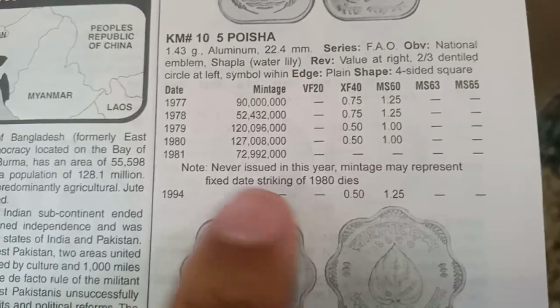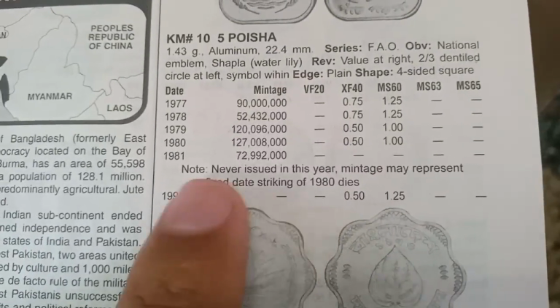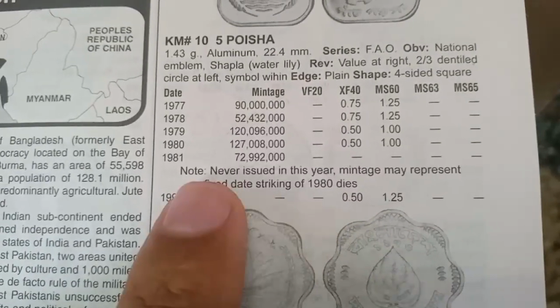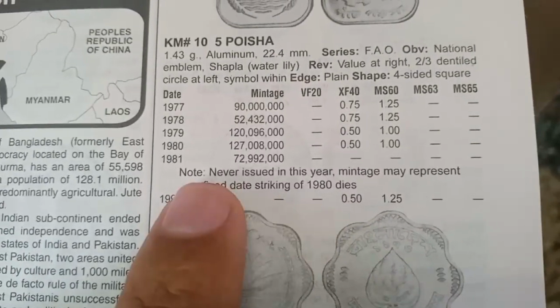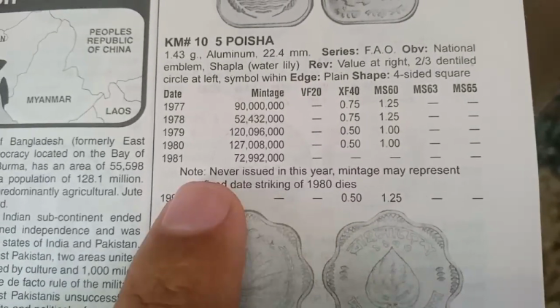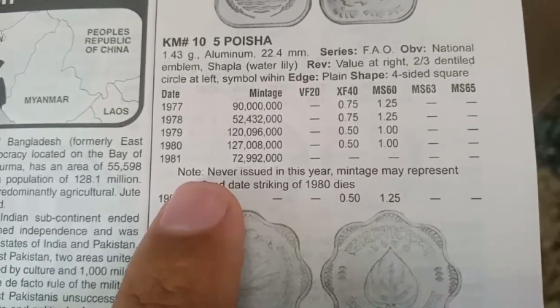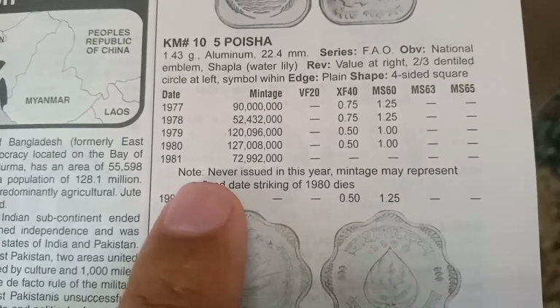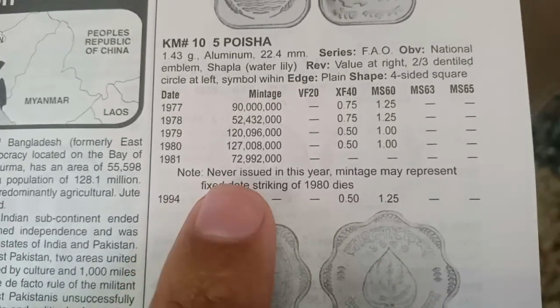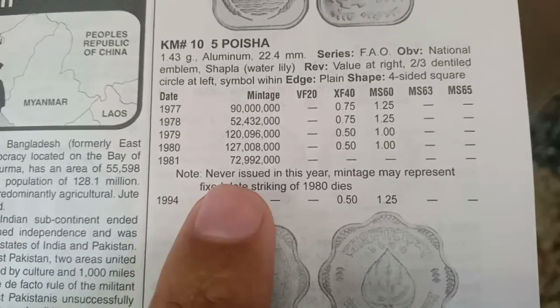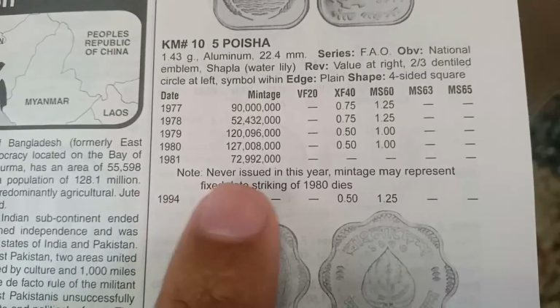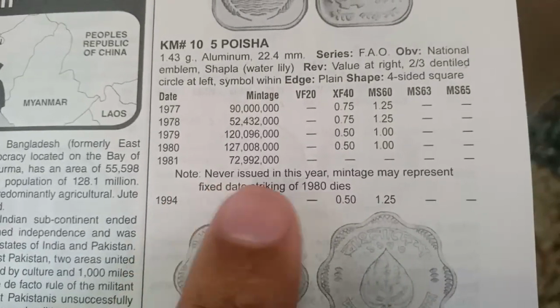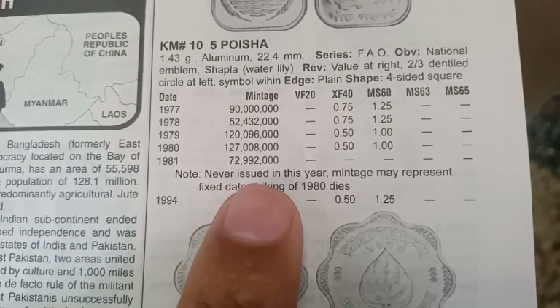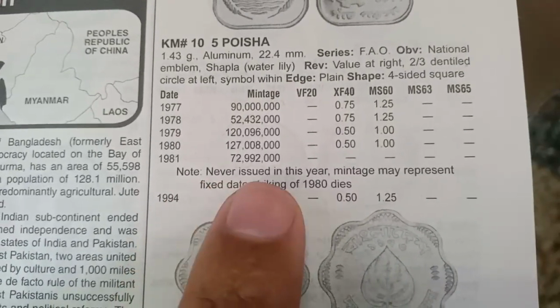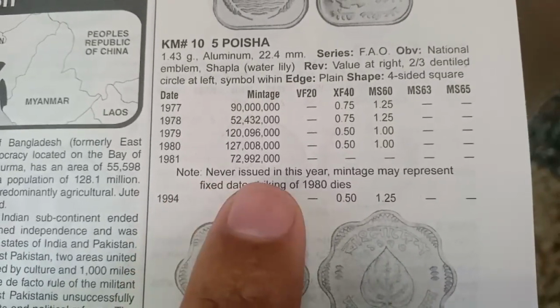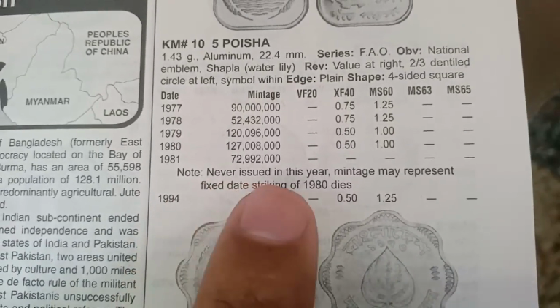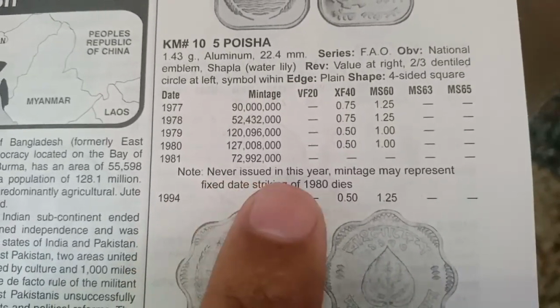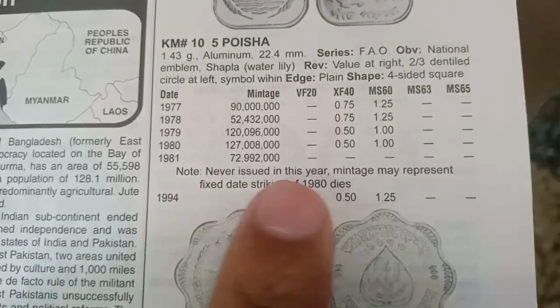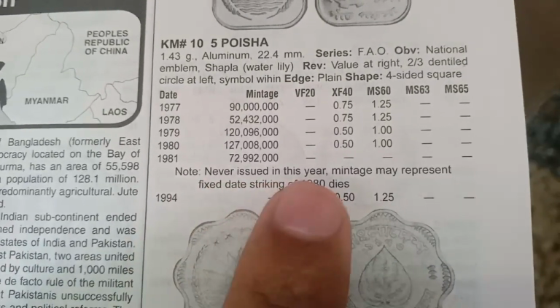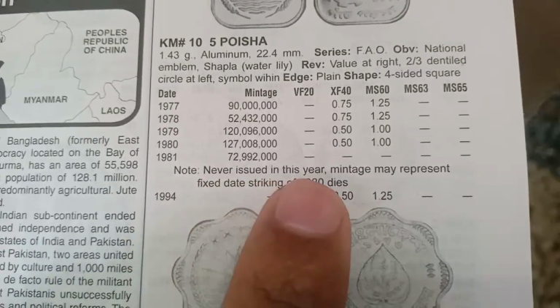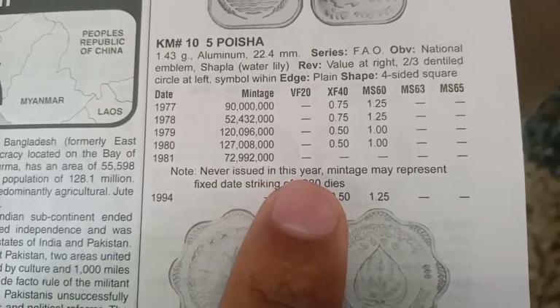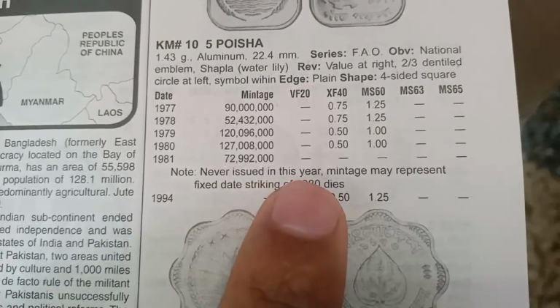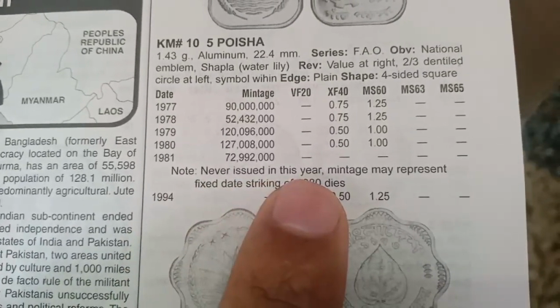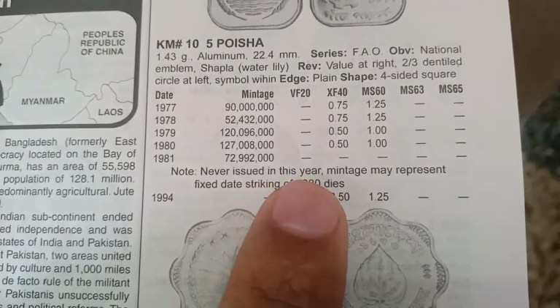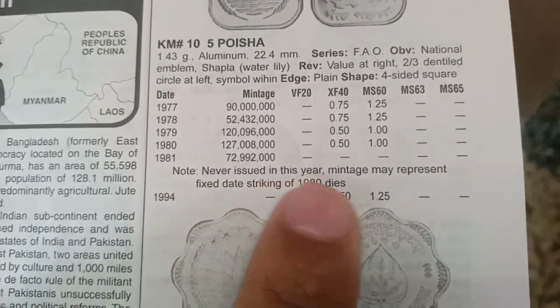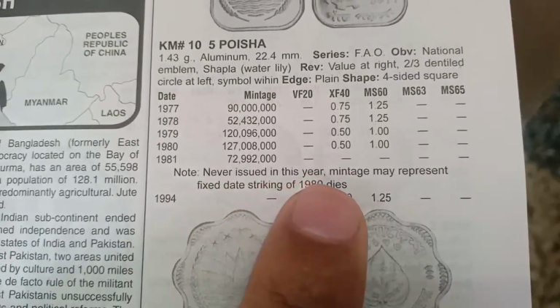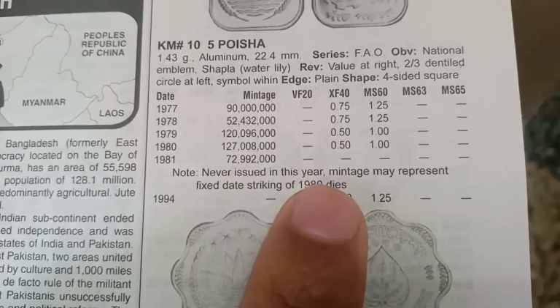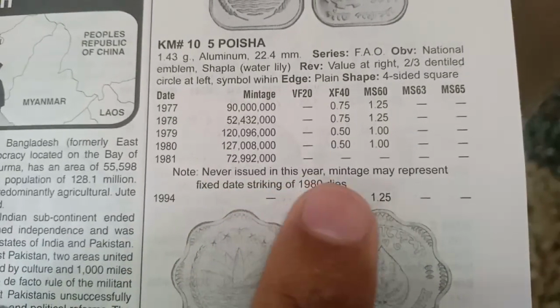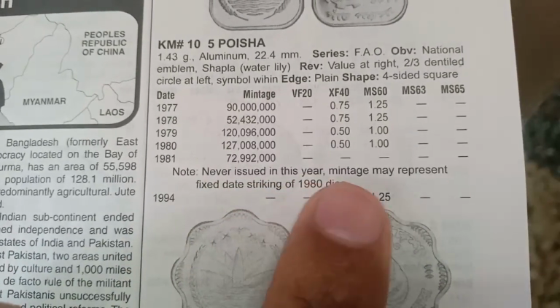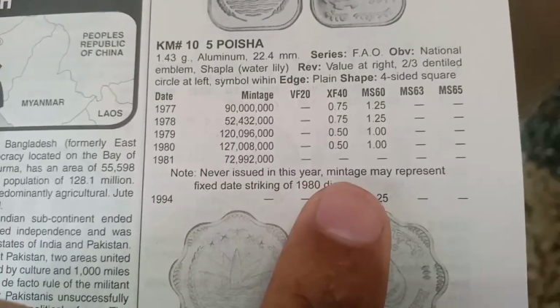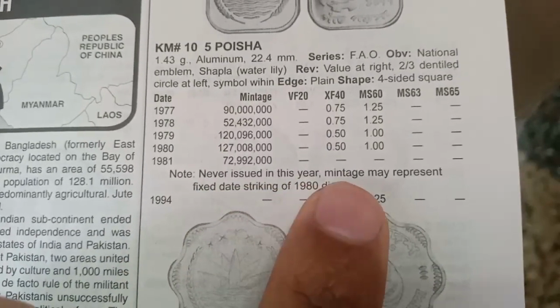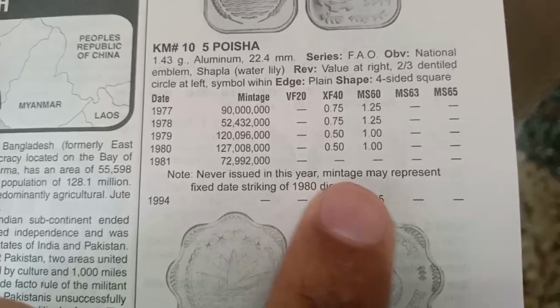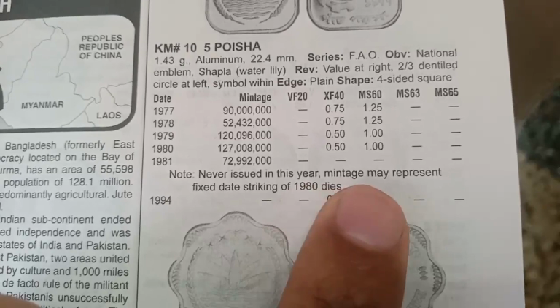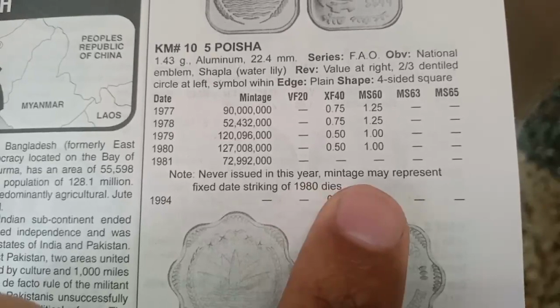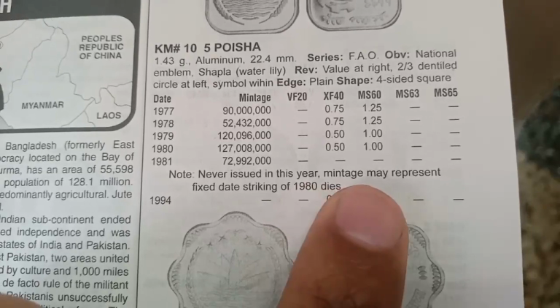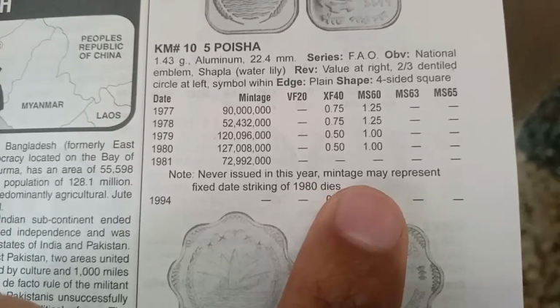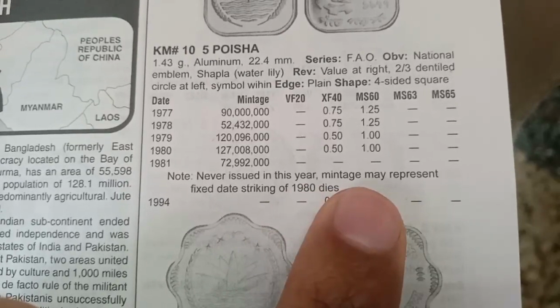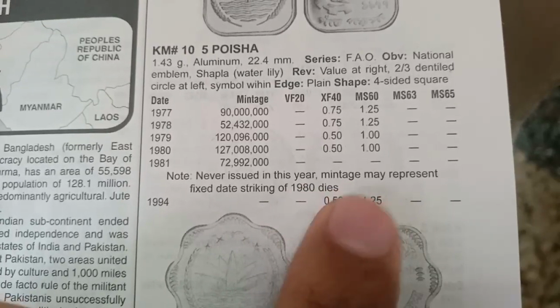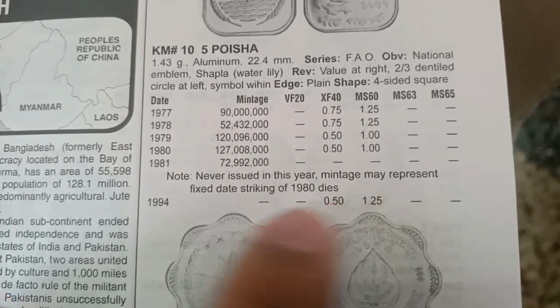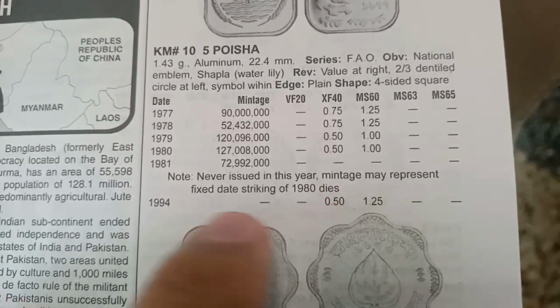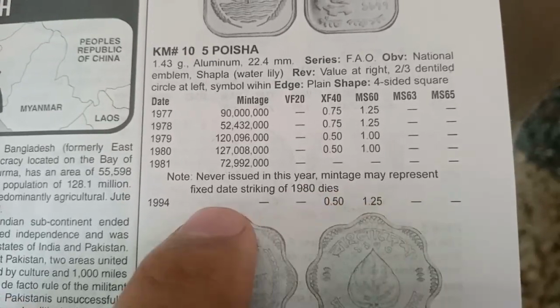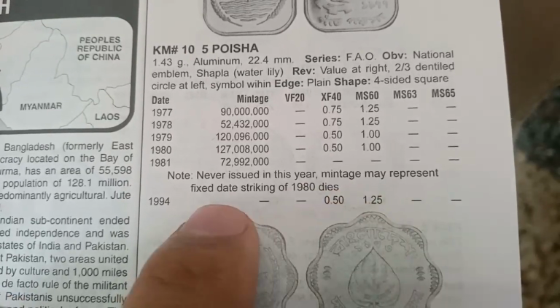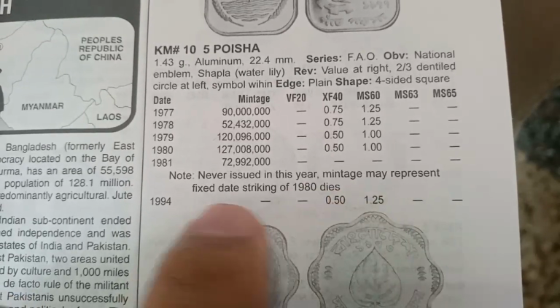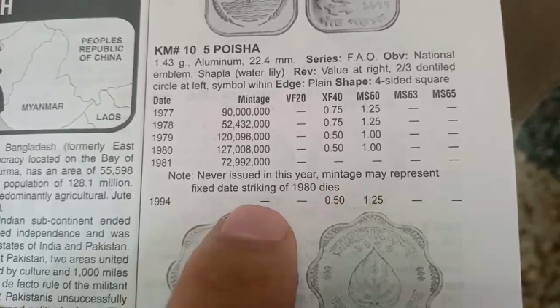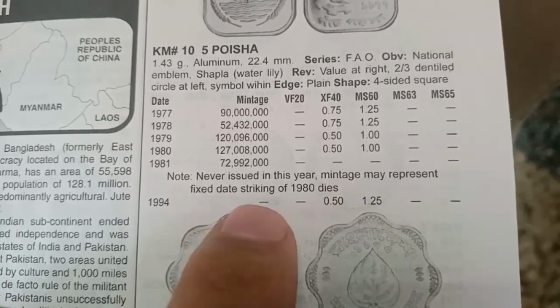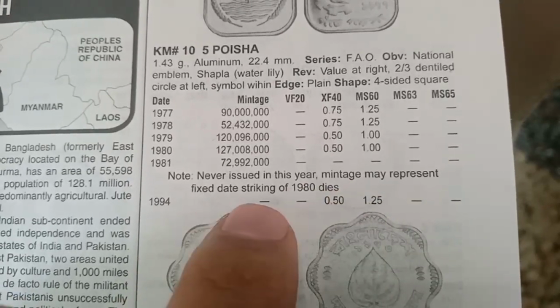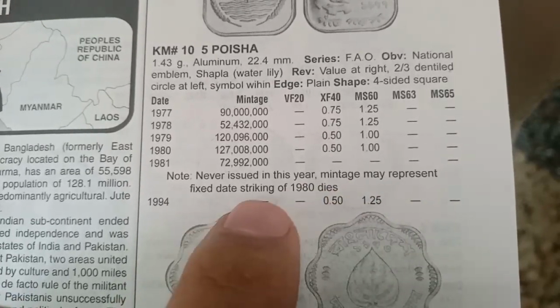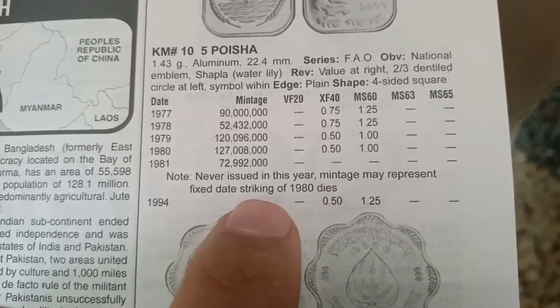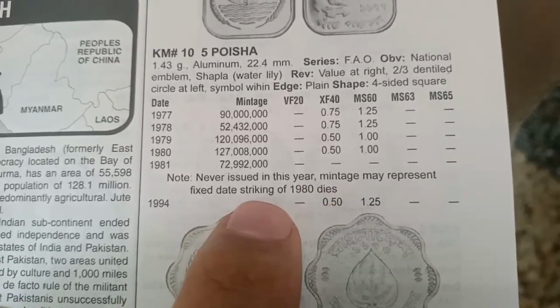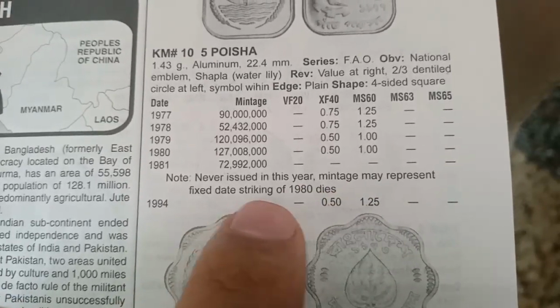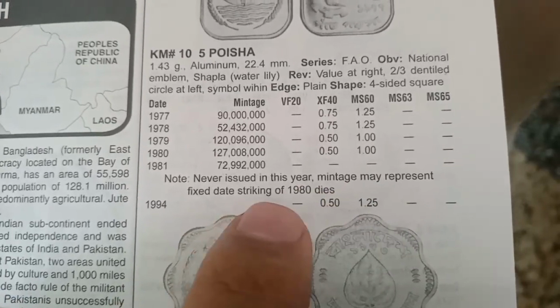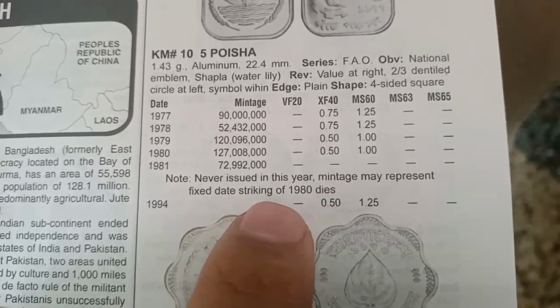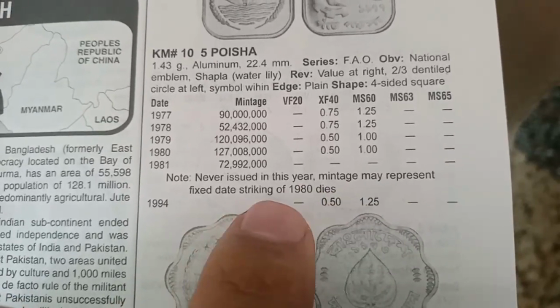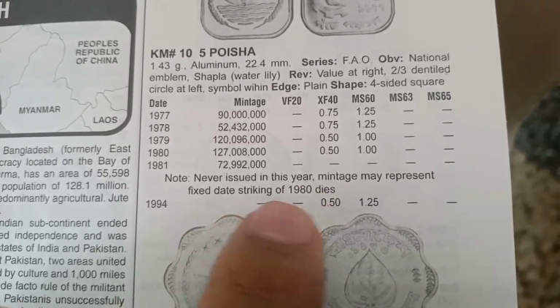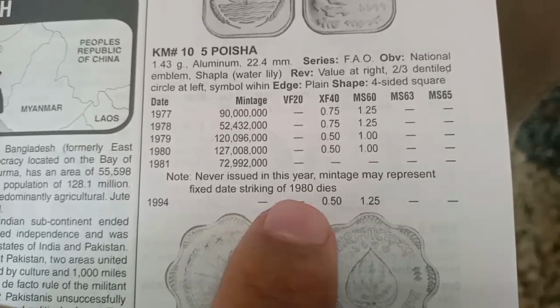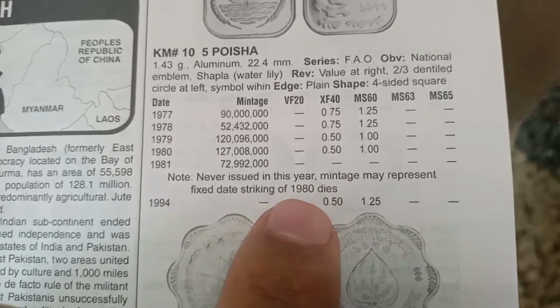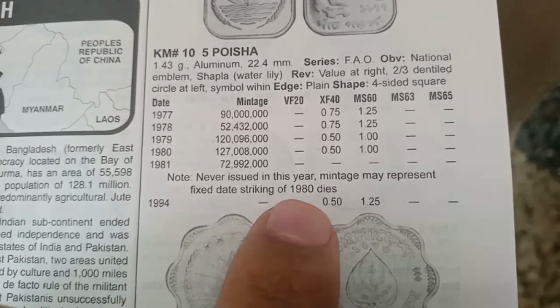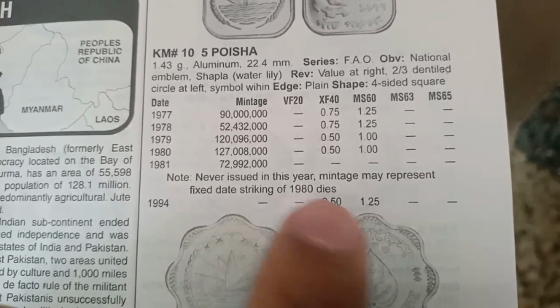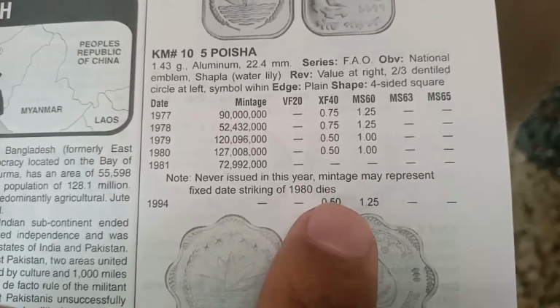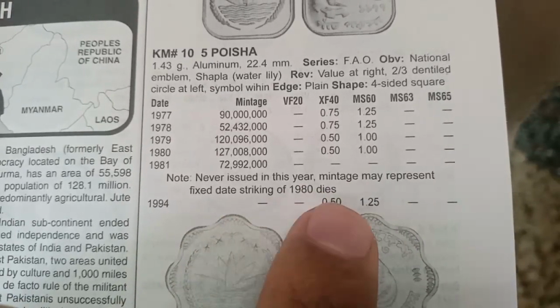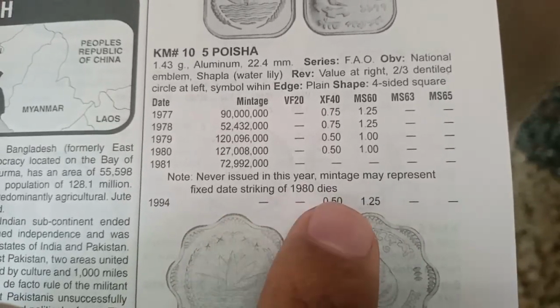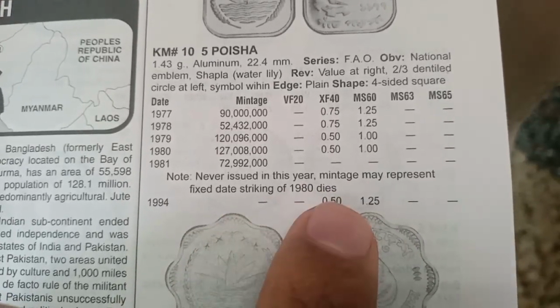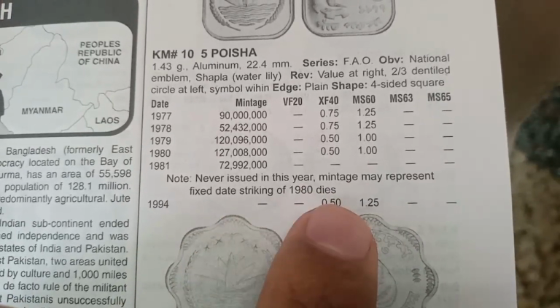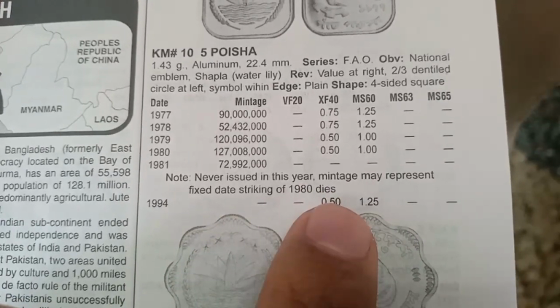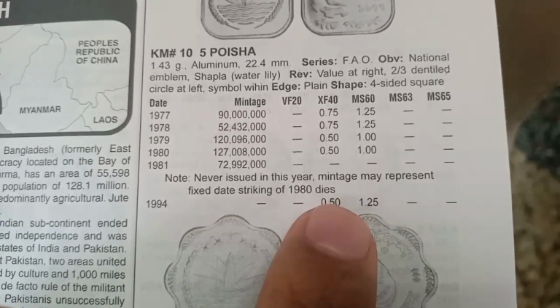Note: Never issued in this year — mintage may represent a fixed-rate striking of 1980 dies.